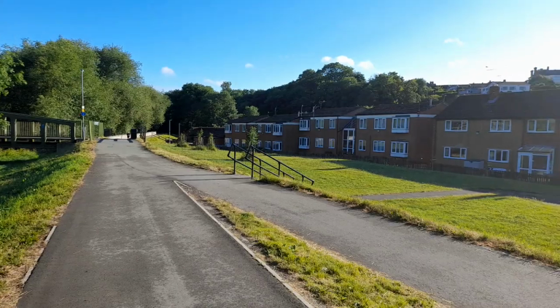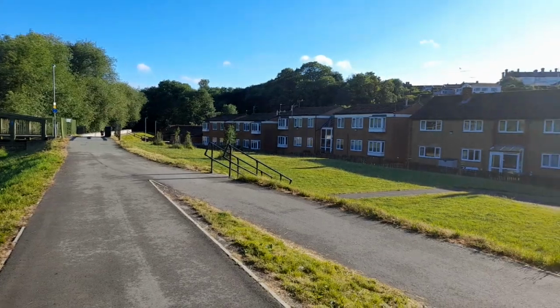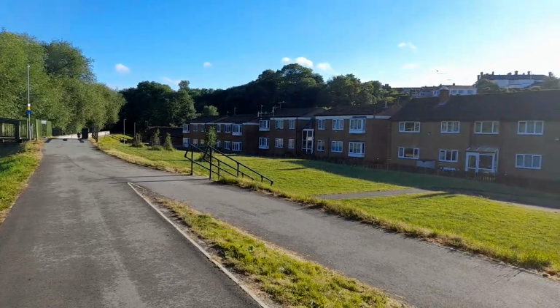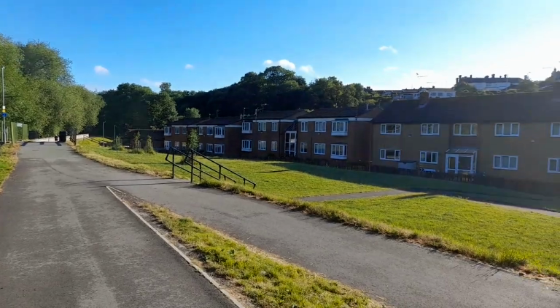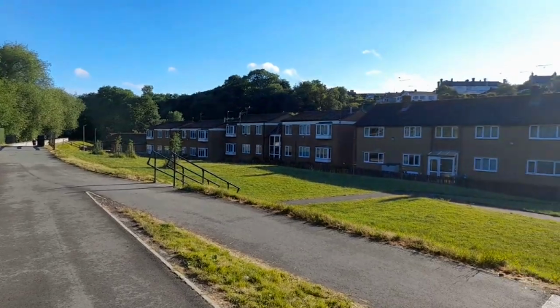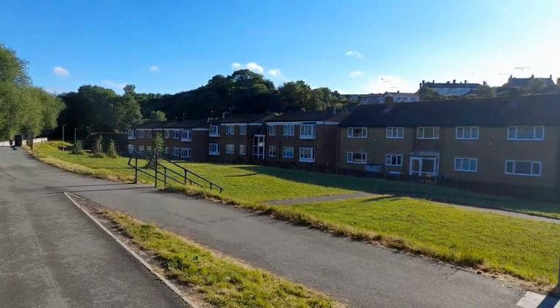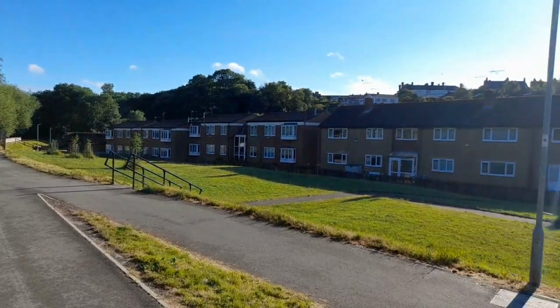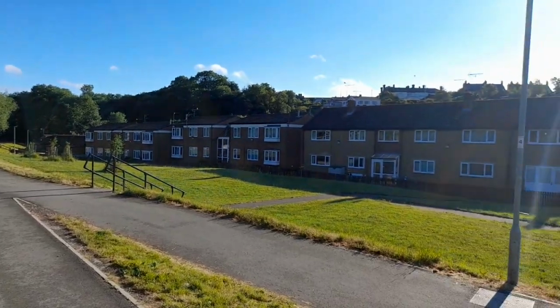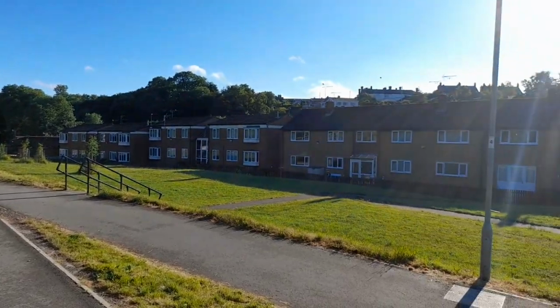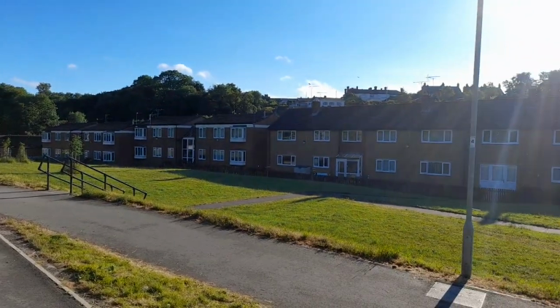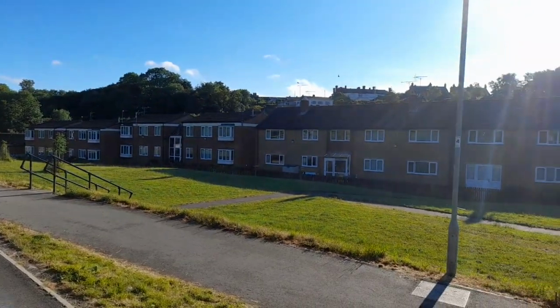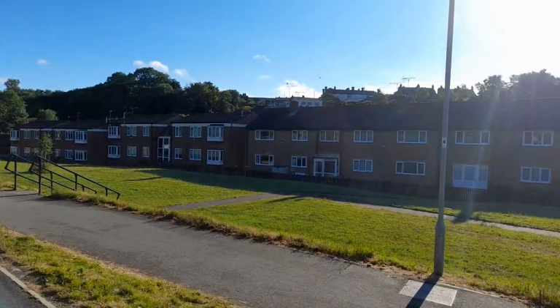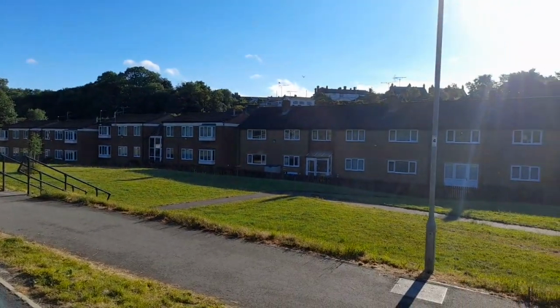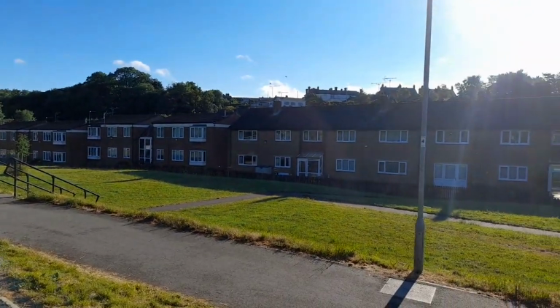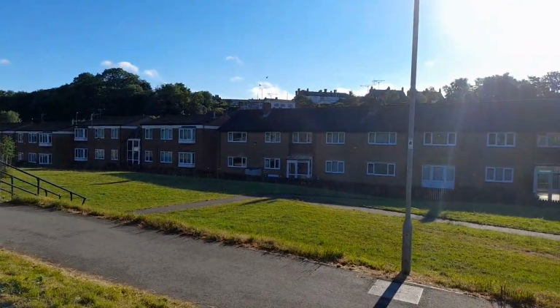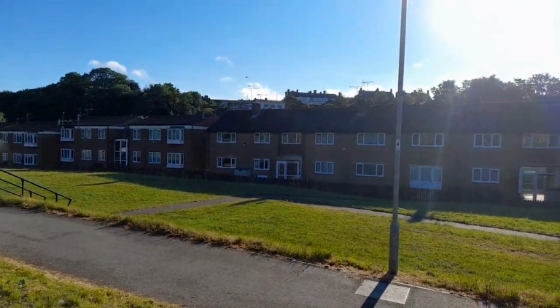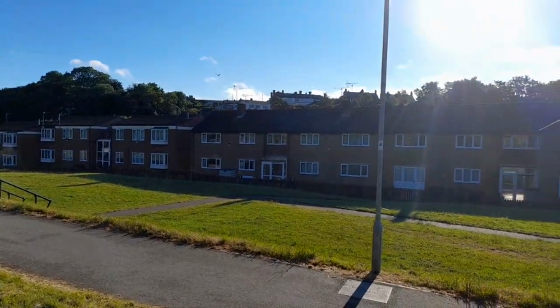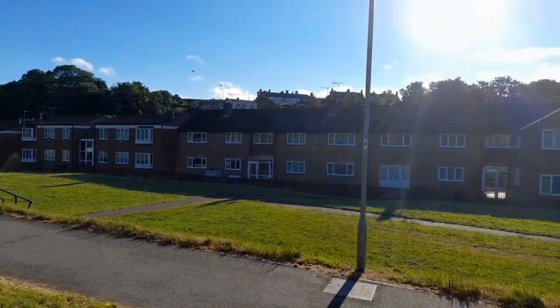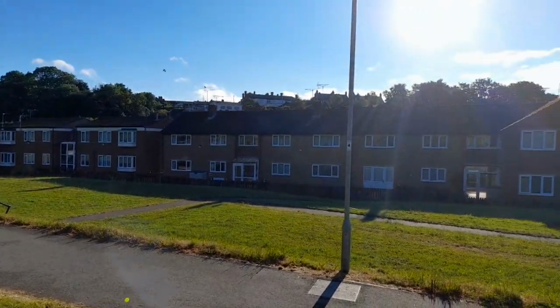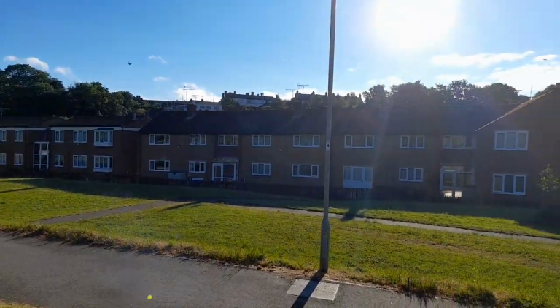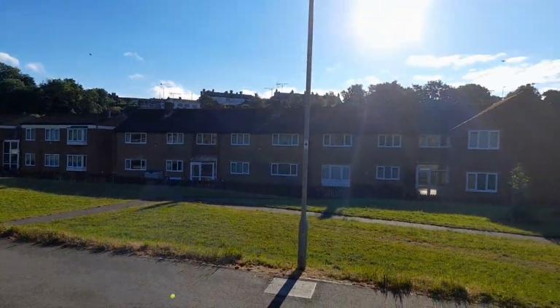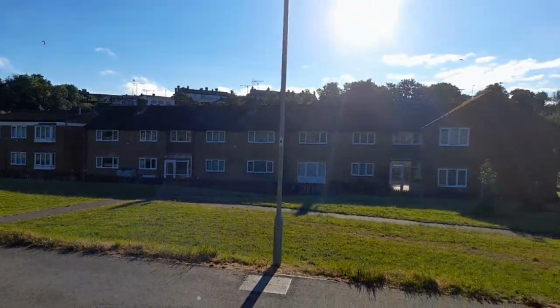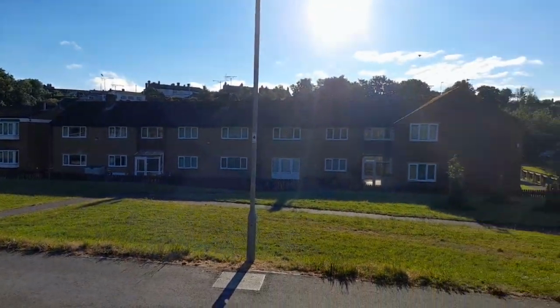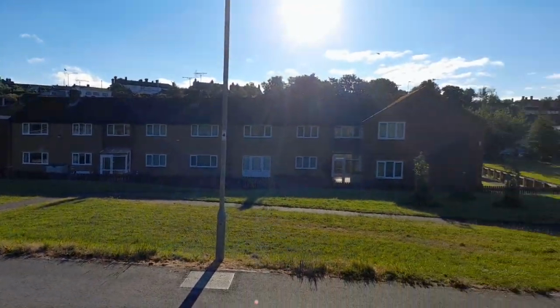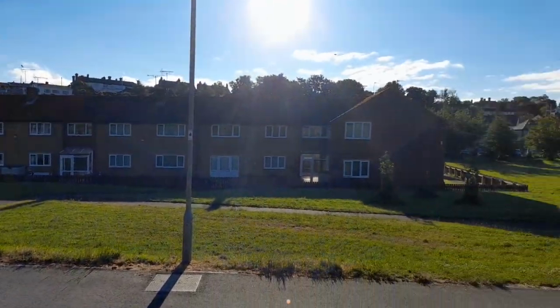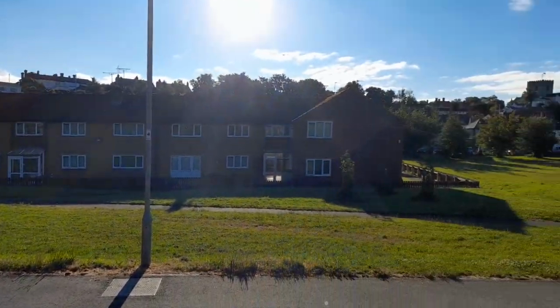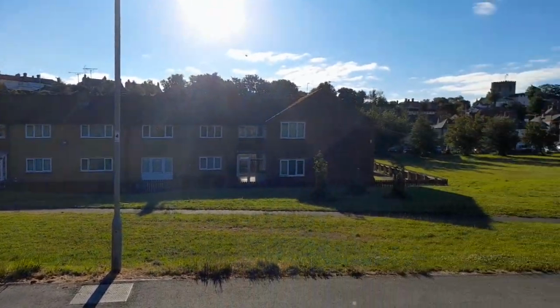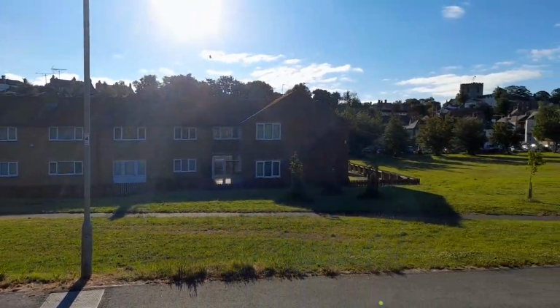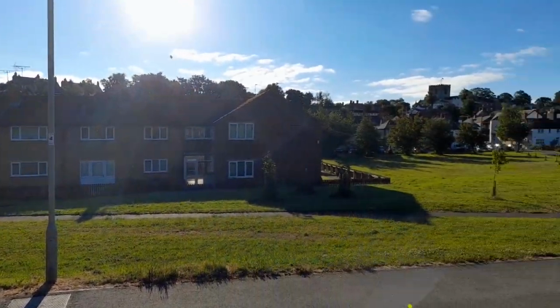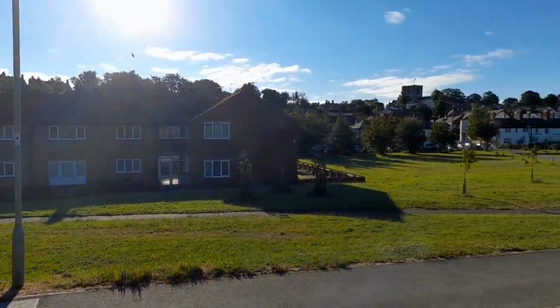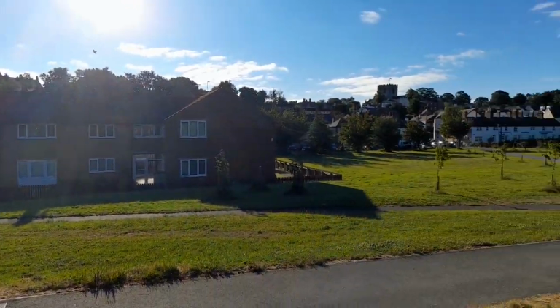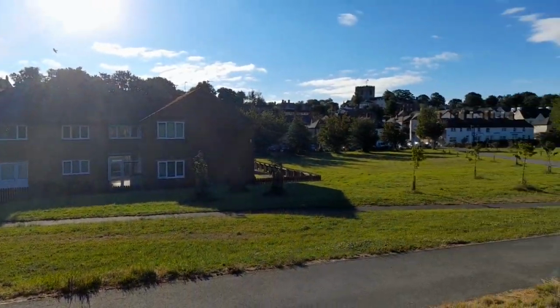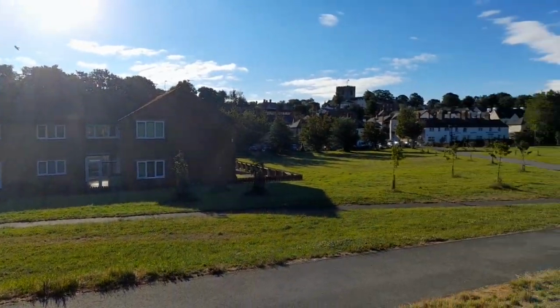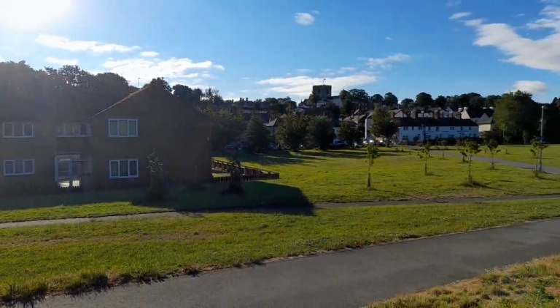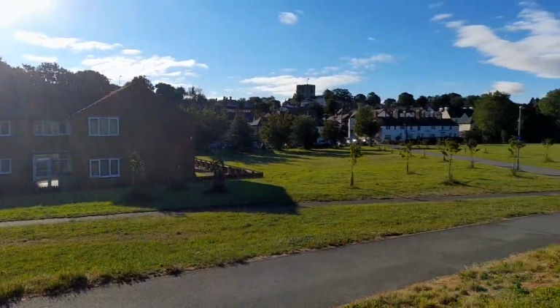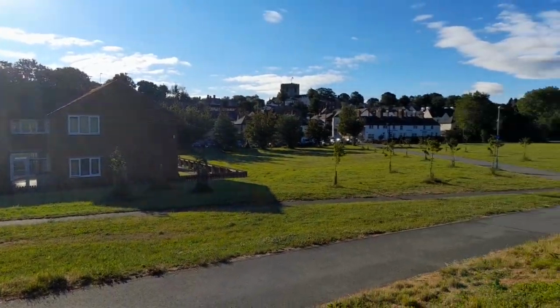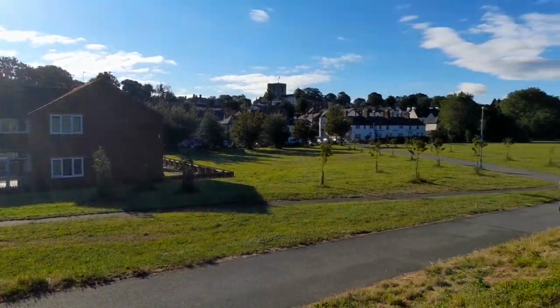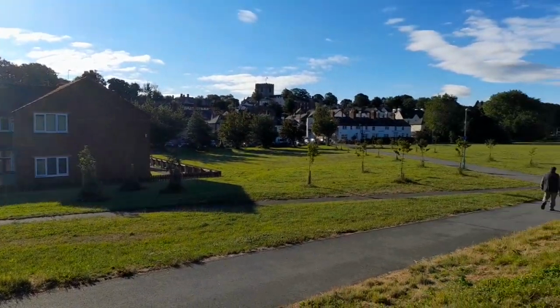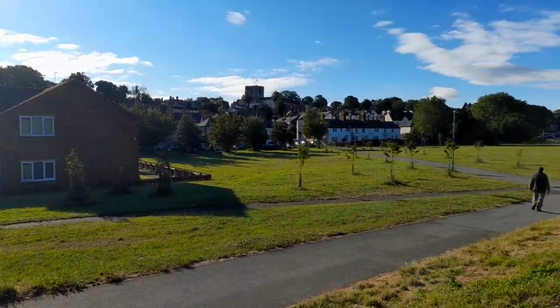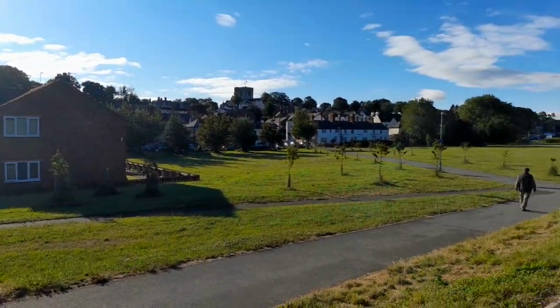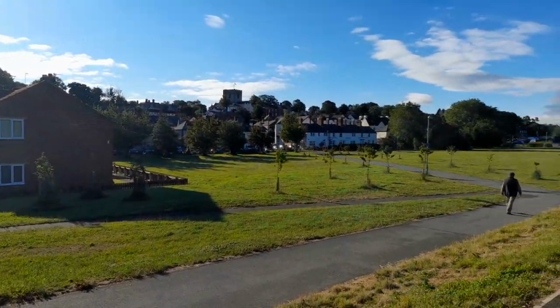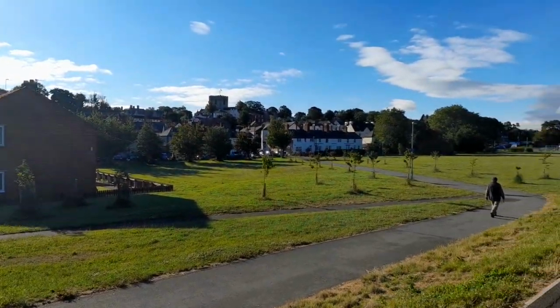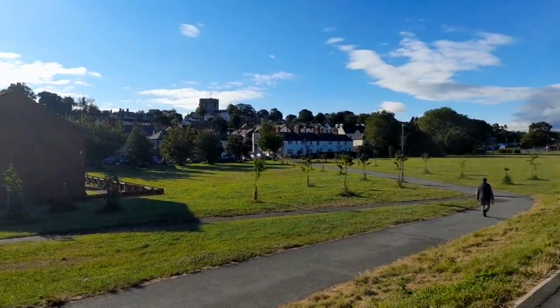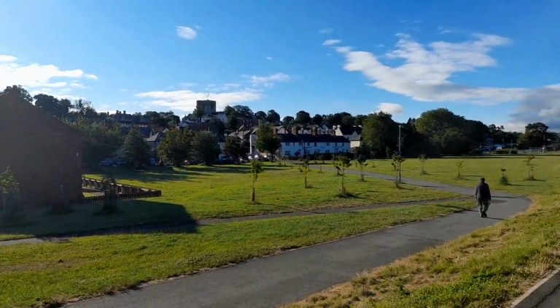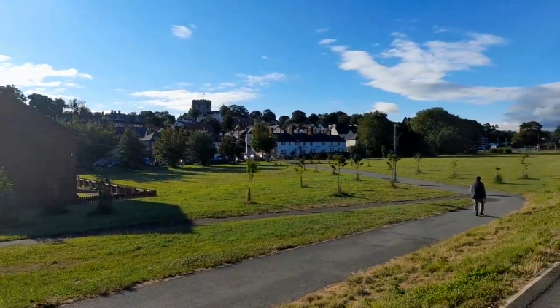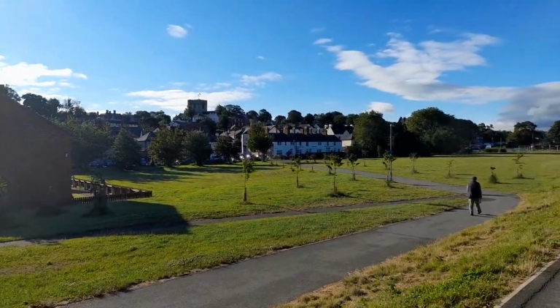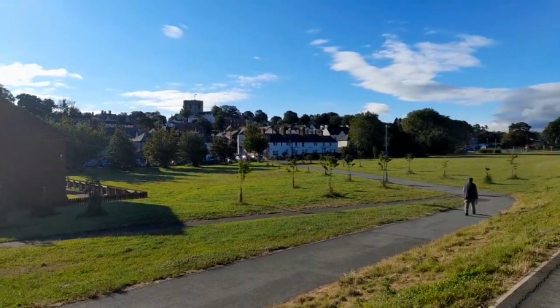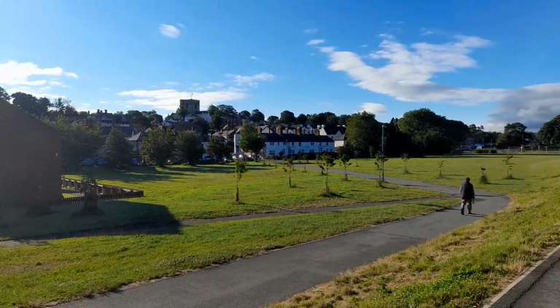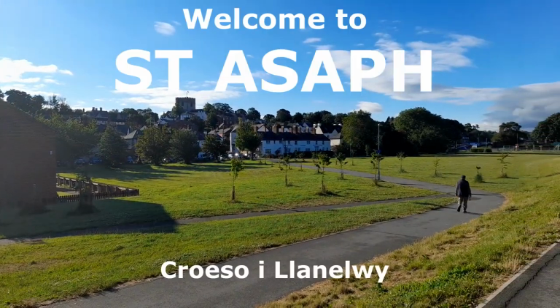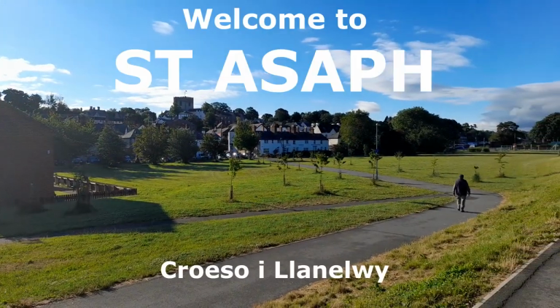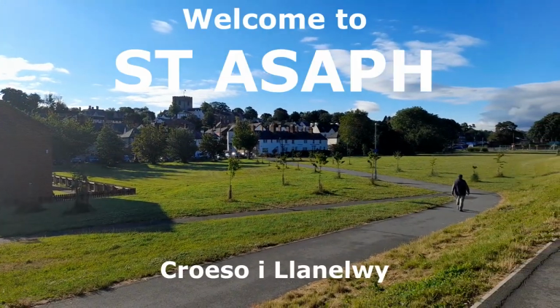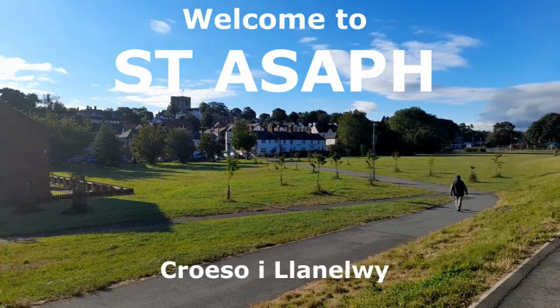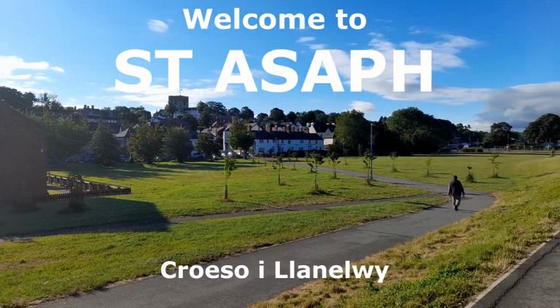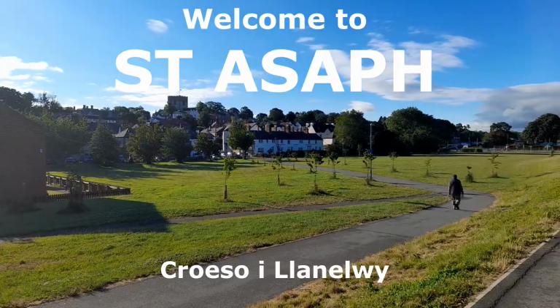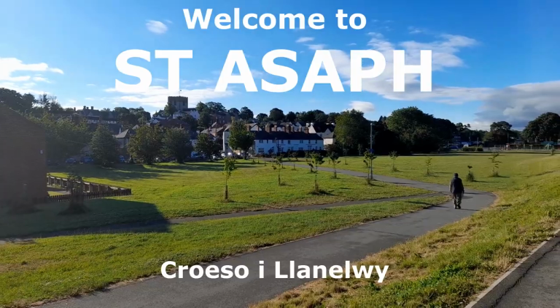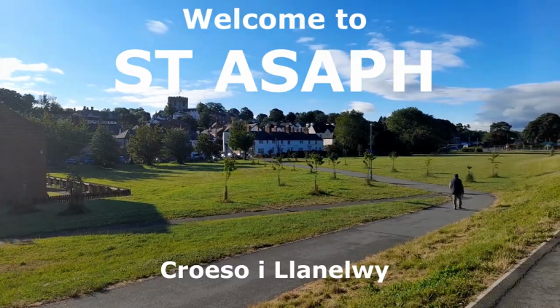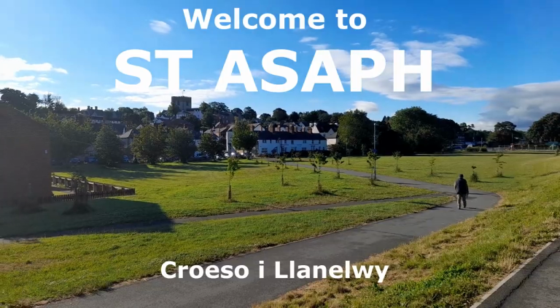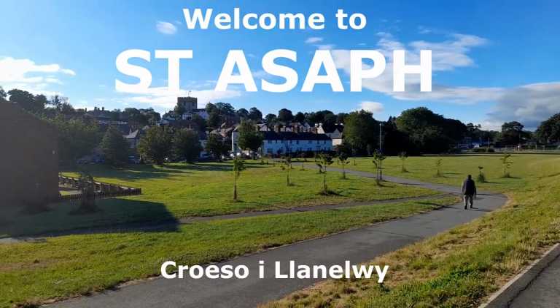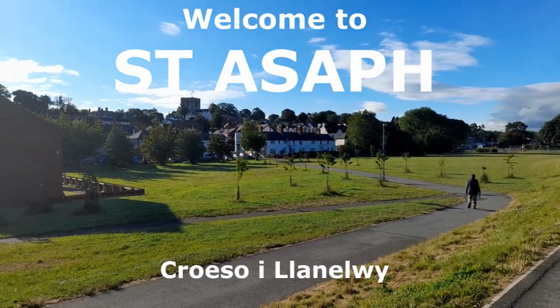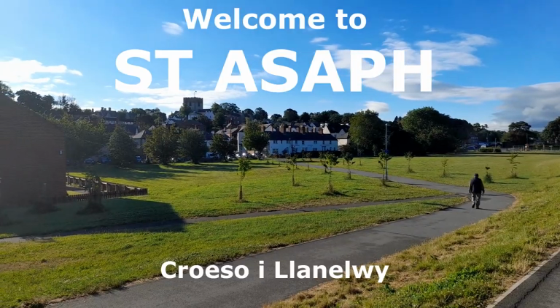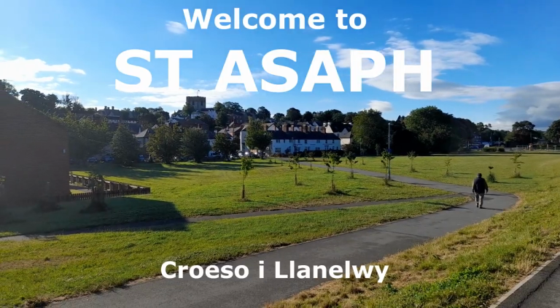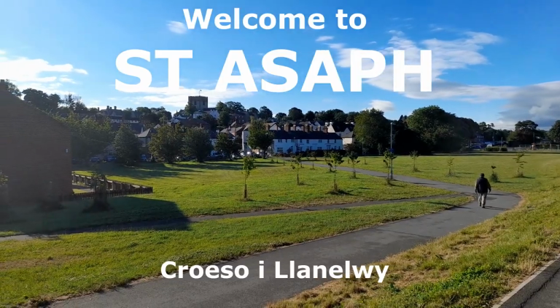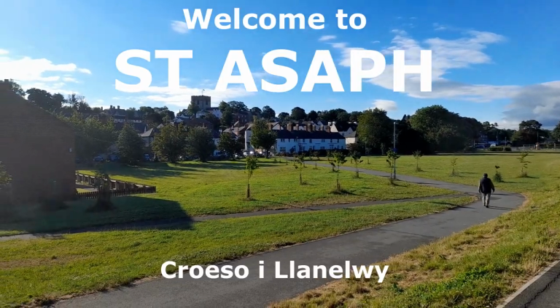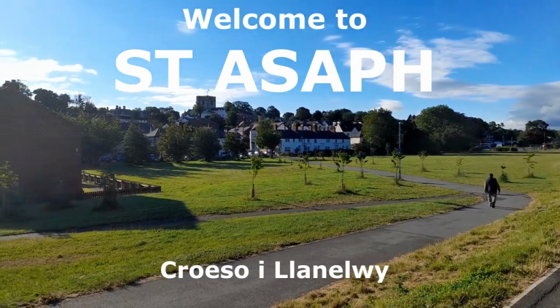The UK's second-smallest city is a true hidden gem of North Wales. Welcome to St Asaph.